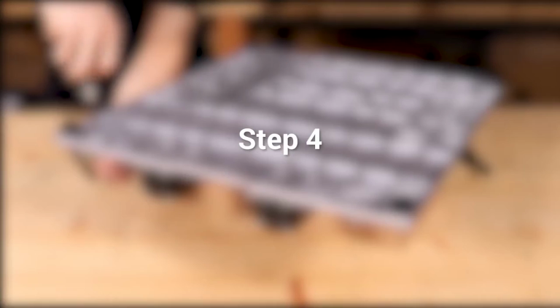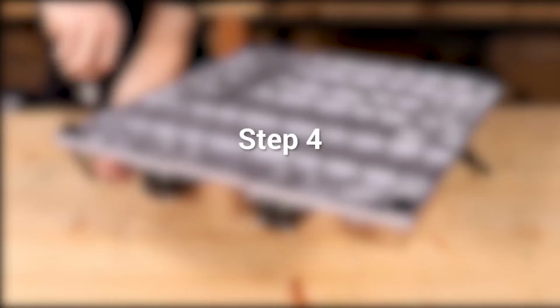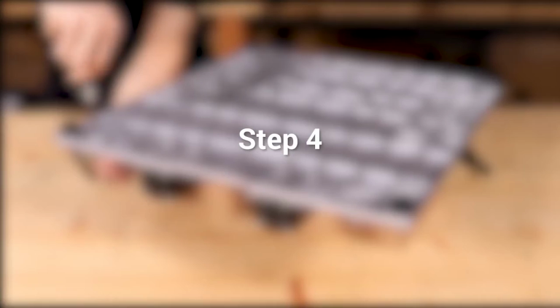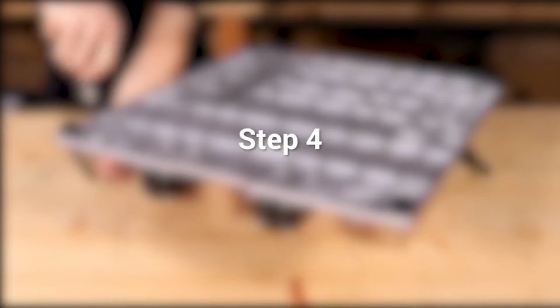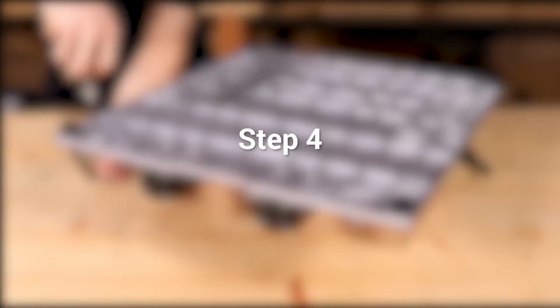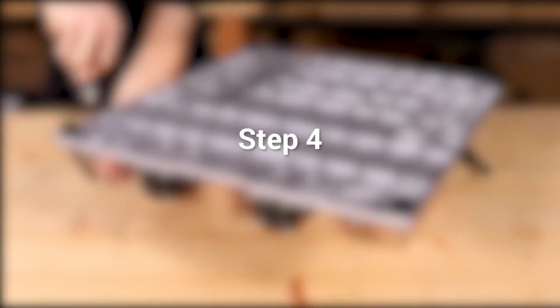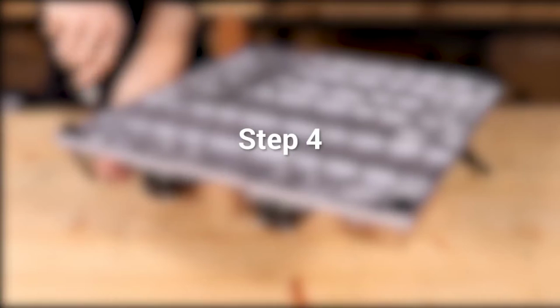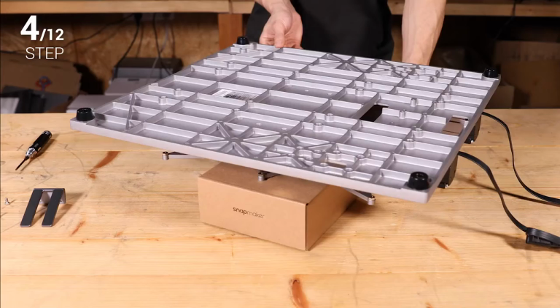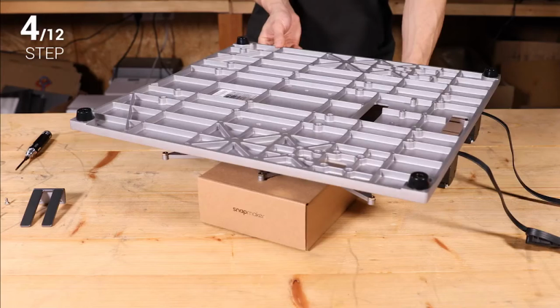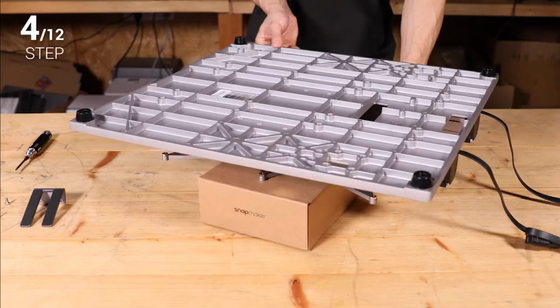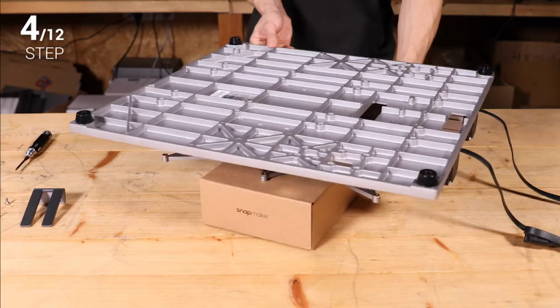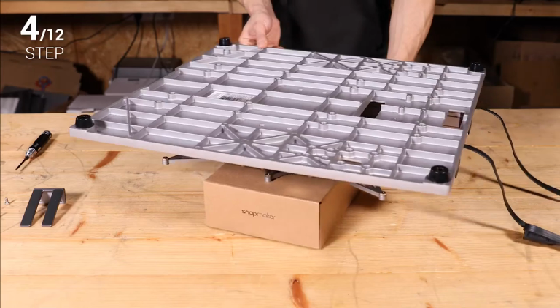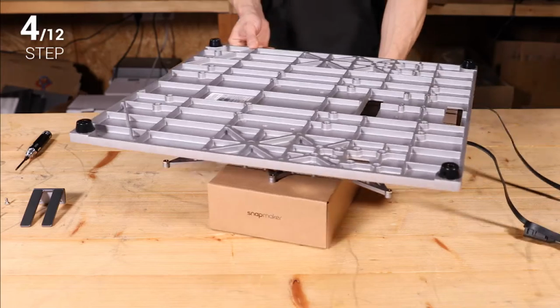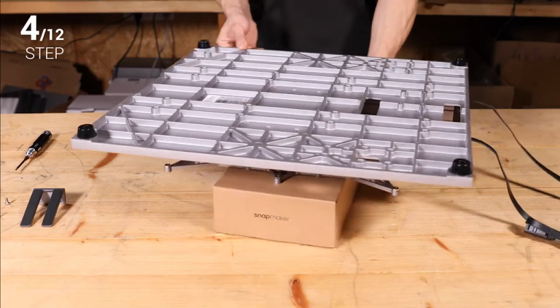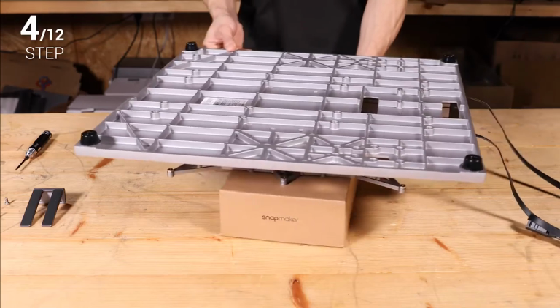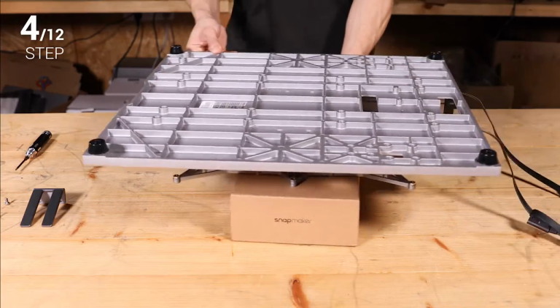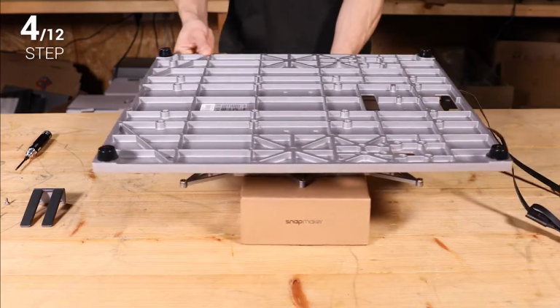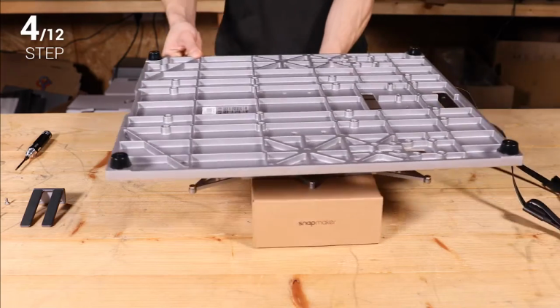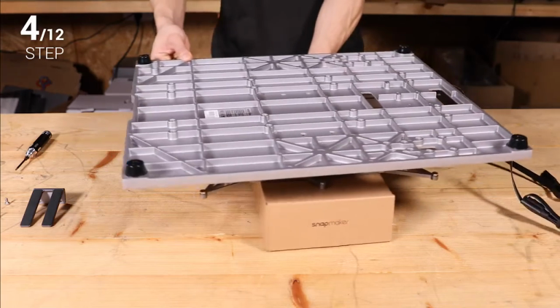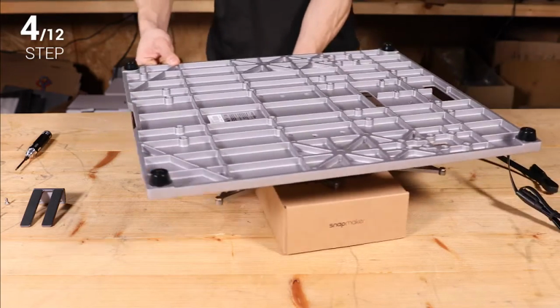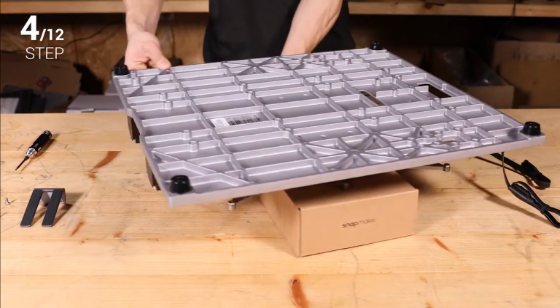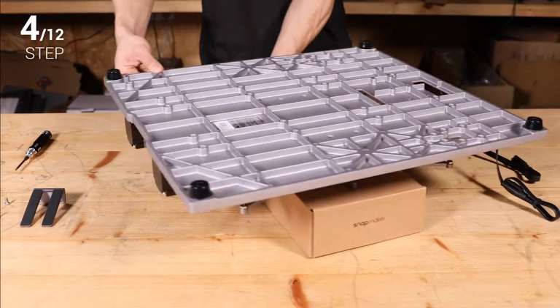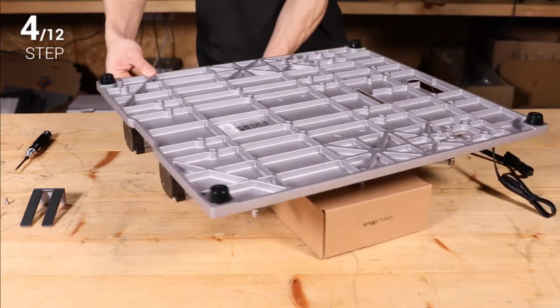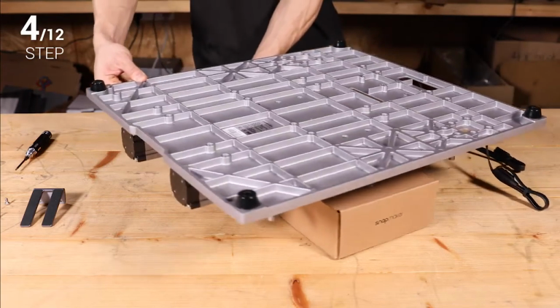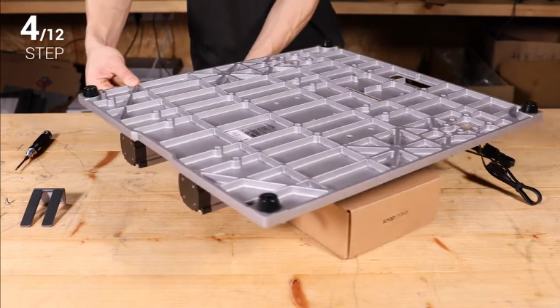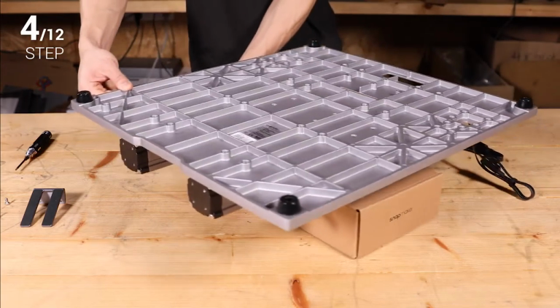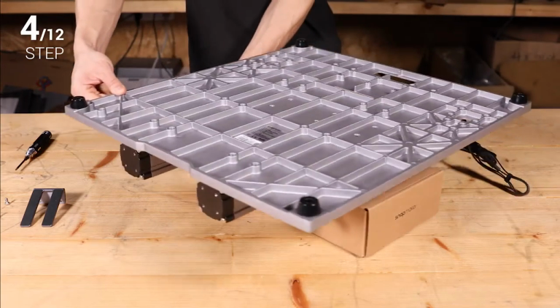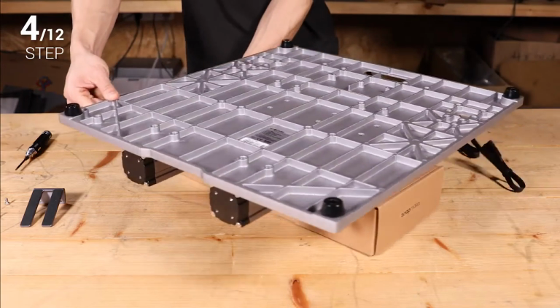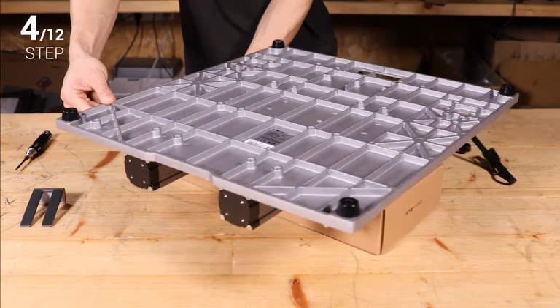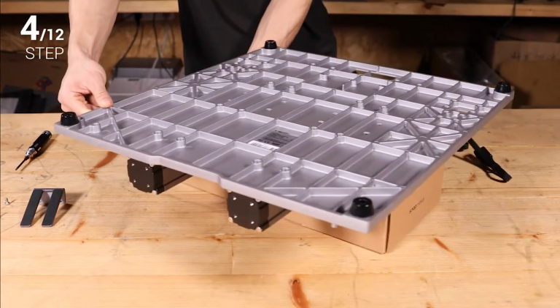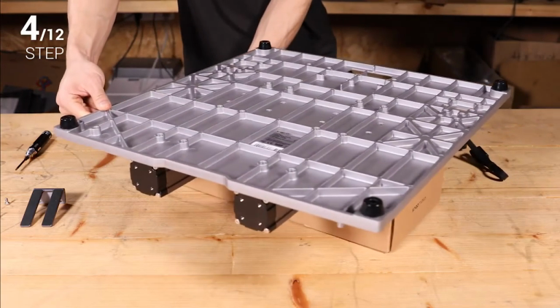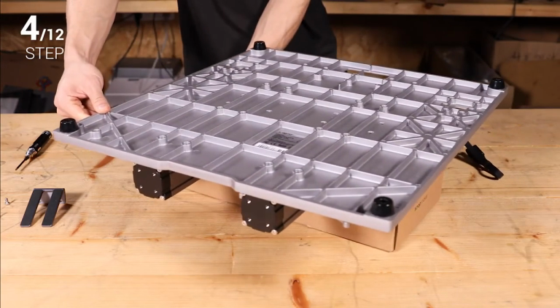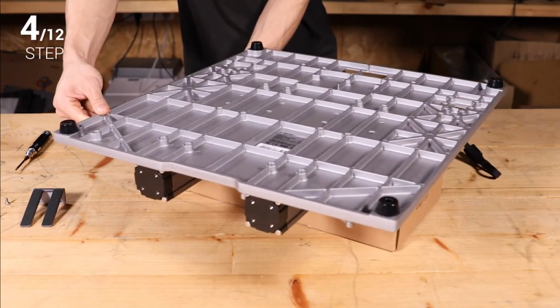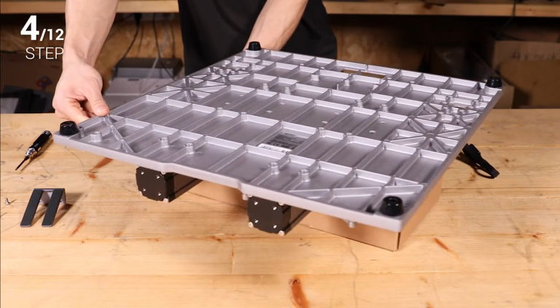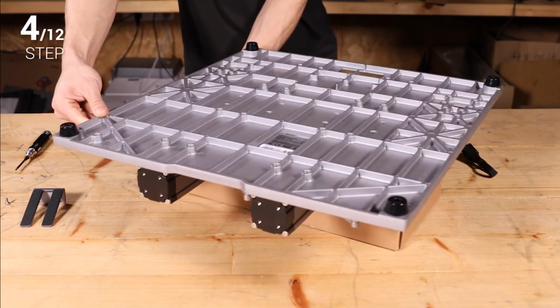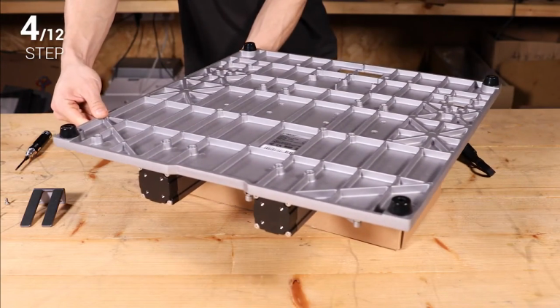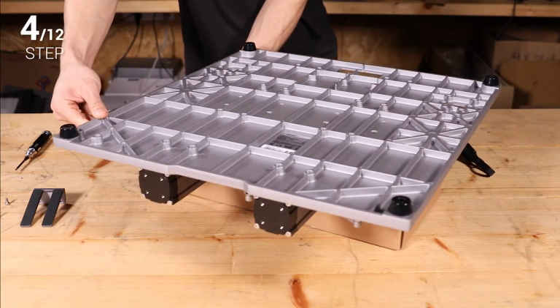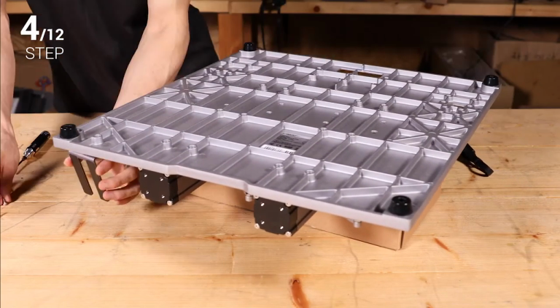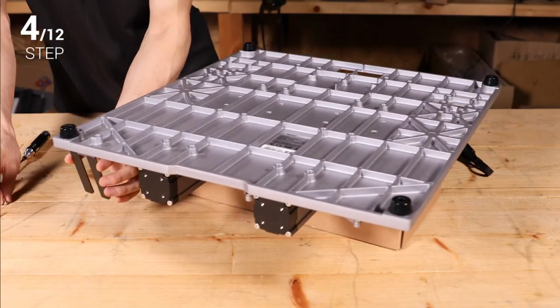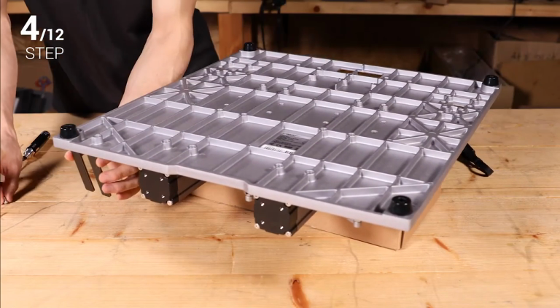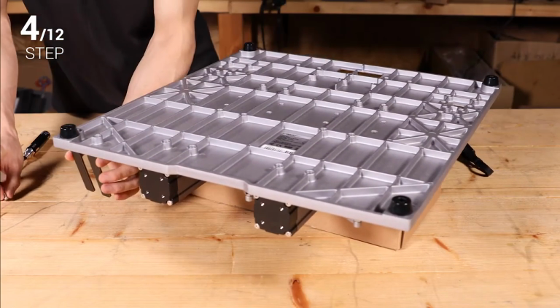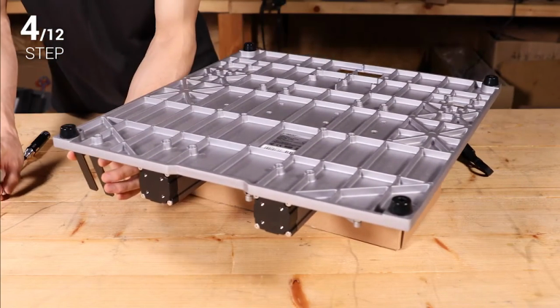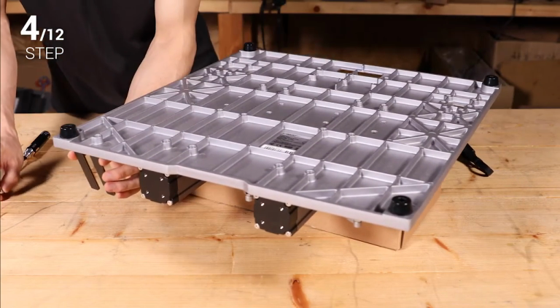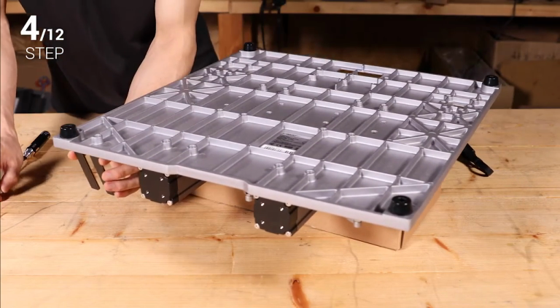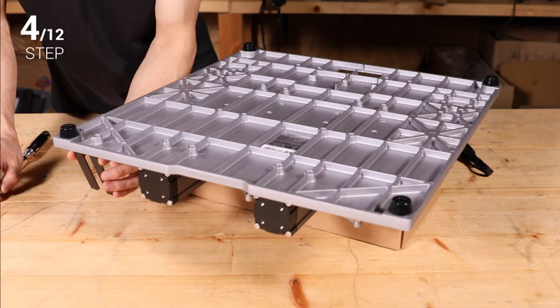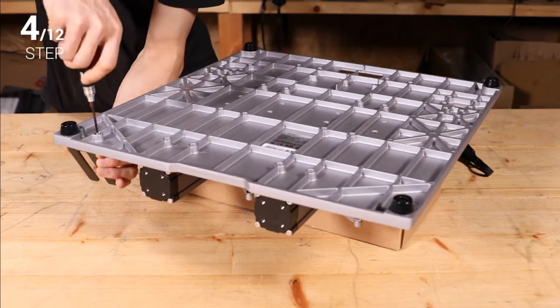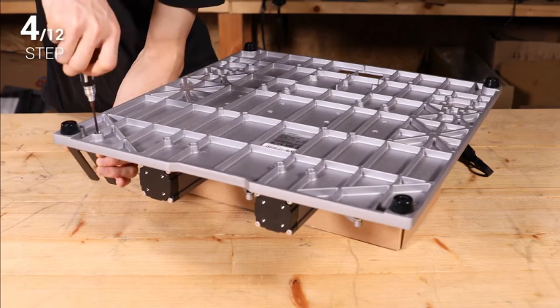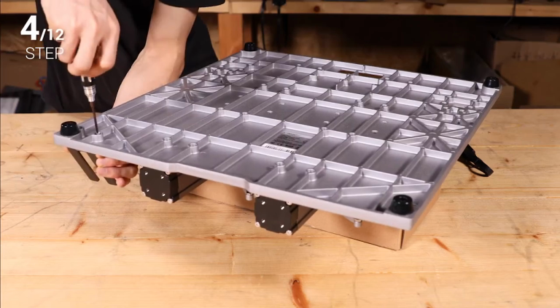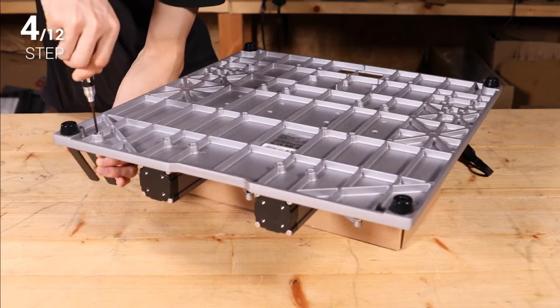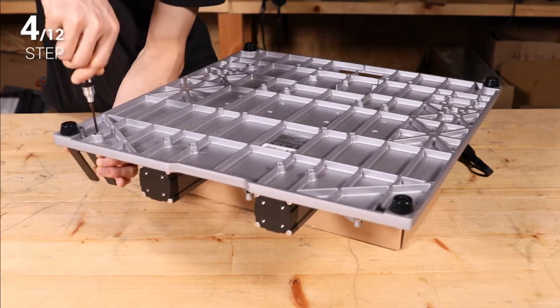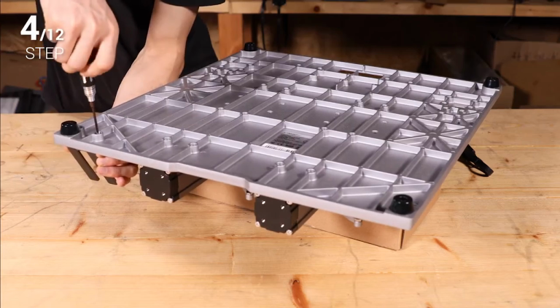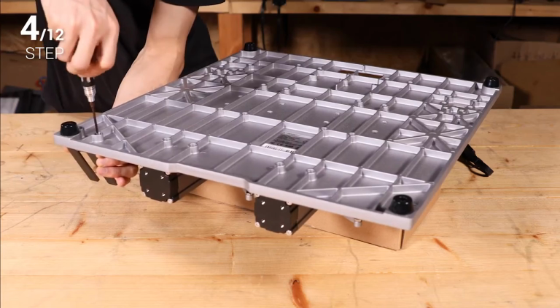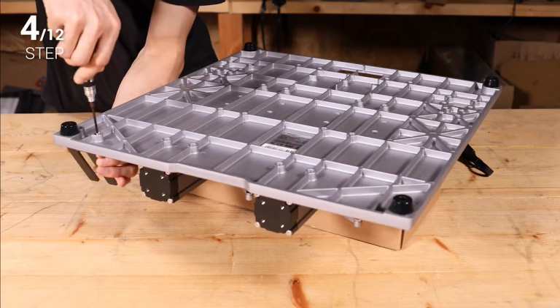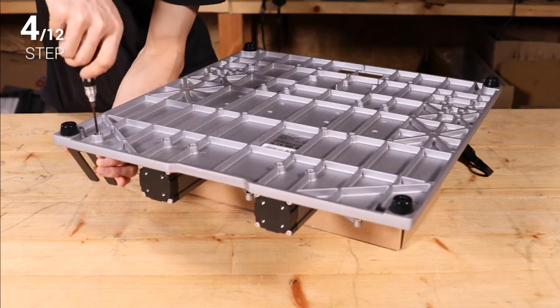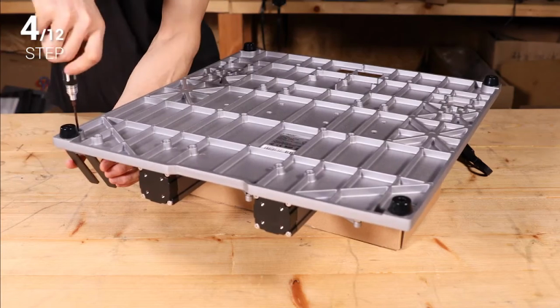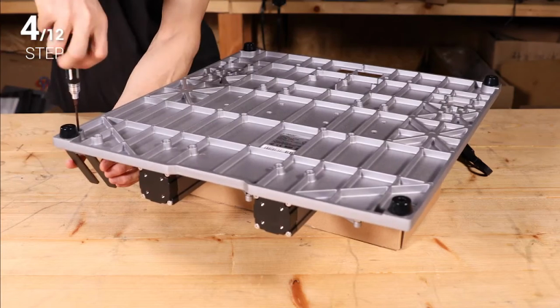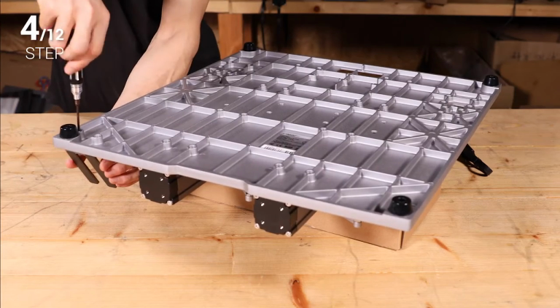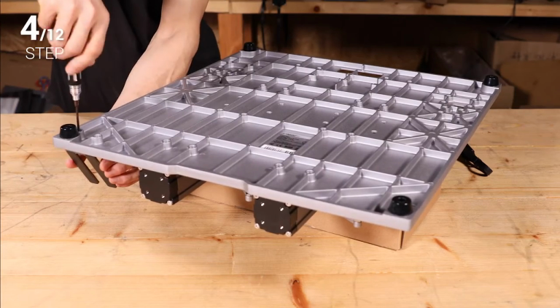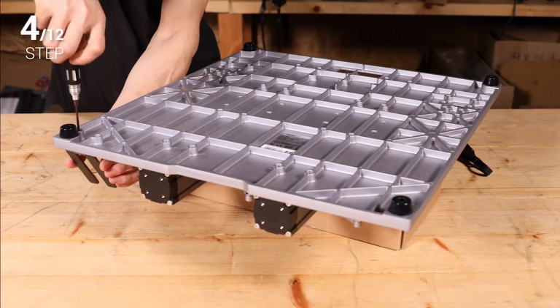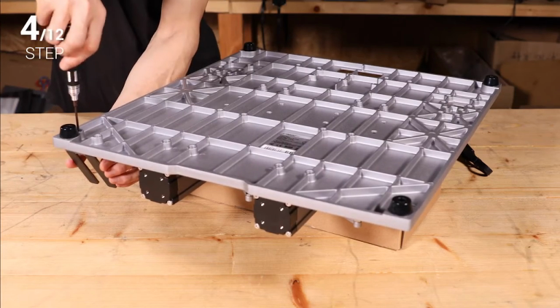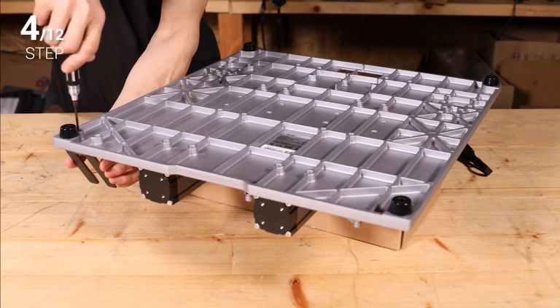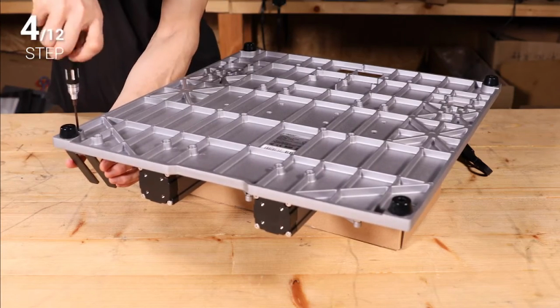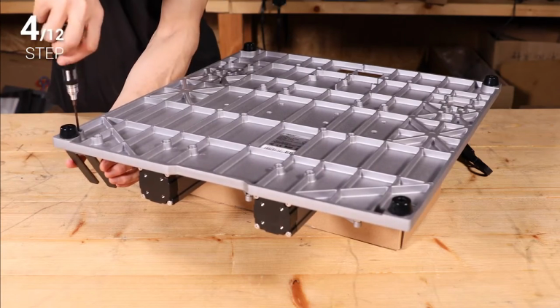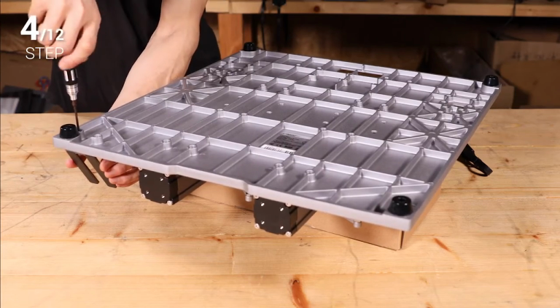Step 4. Install the touchscreen holder with two M4 by 8 screws. Take note of its direction and position.